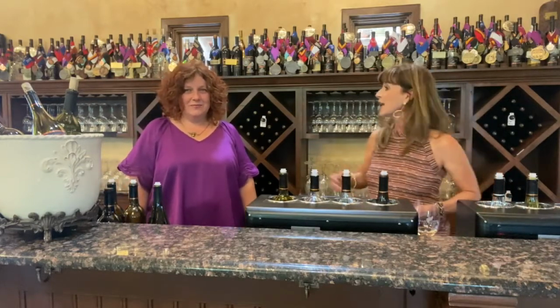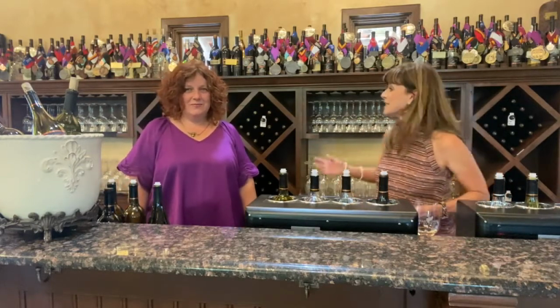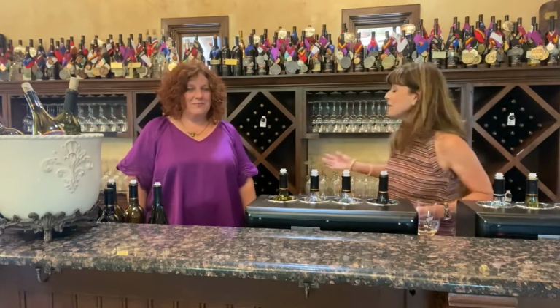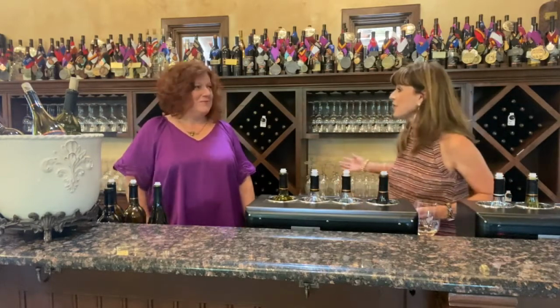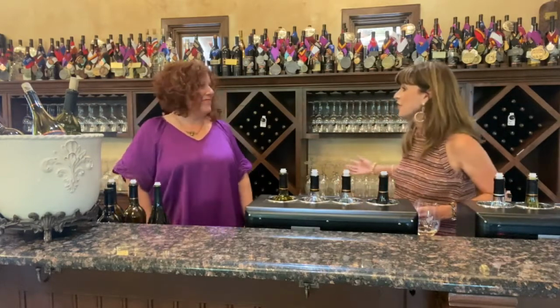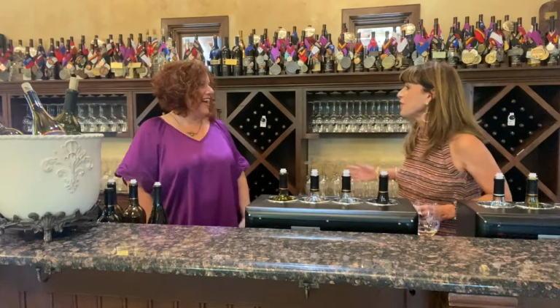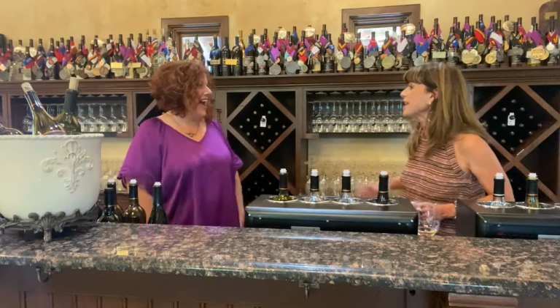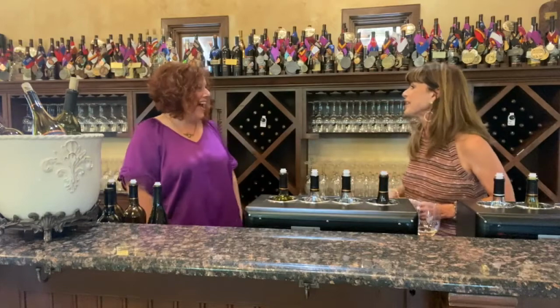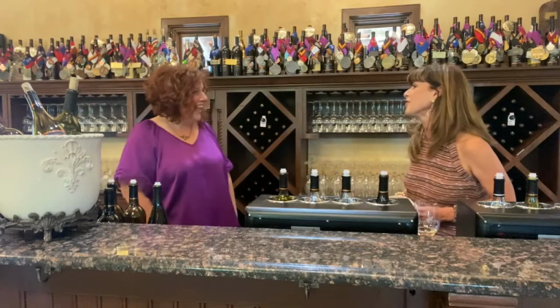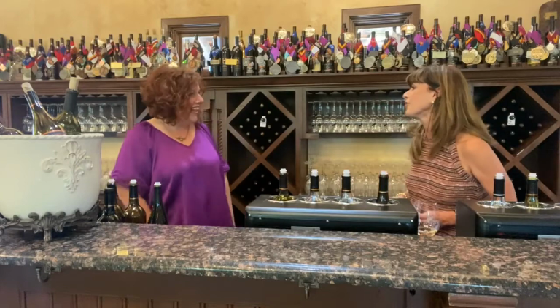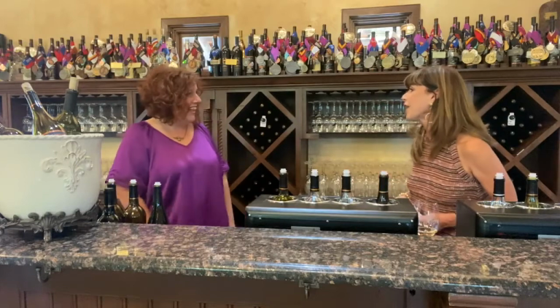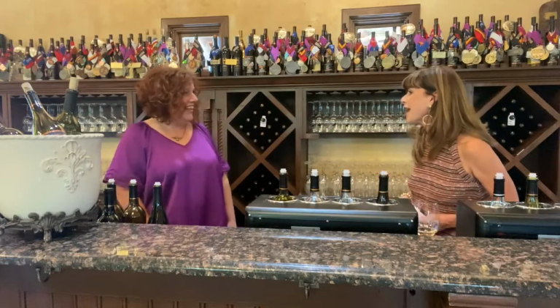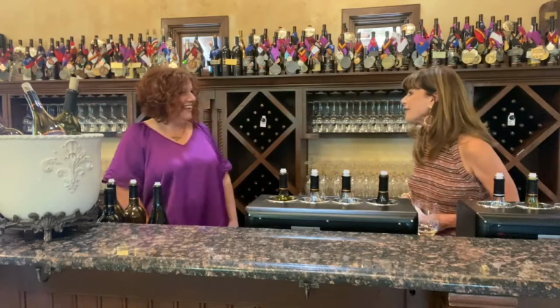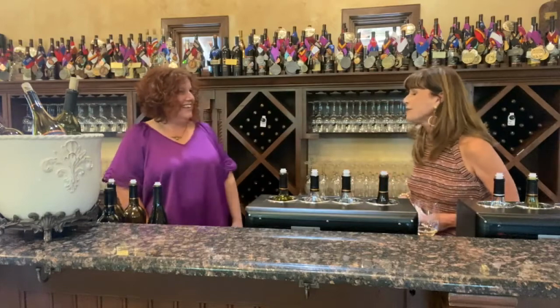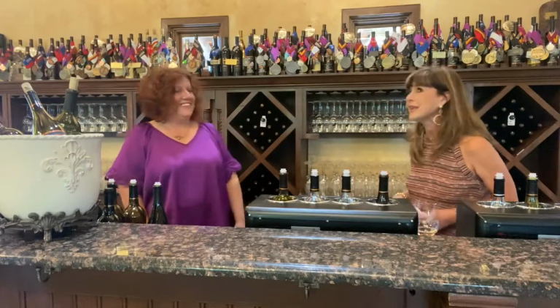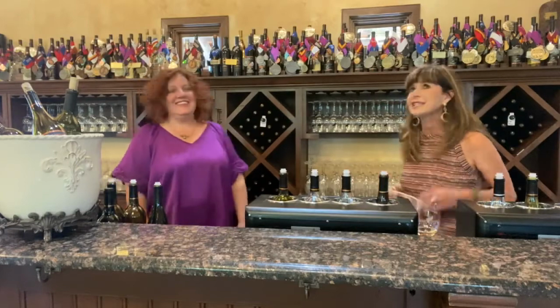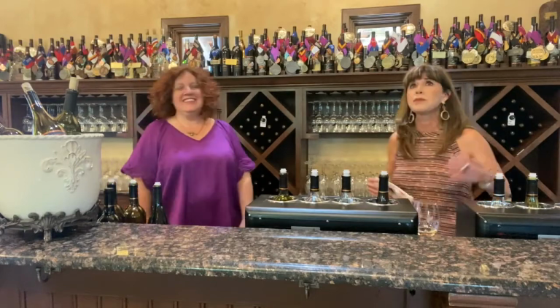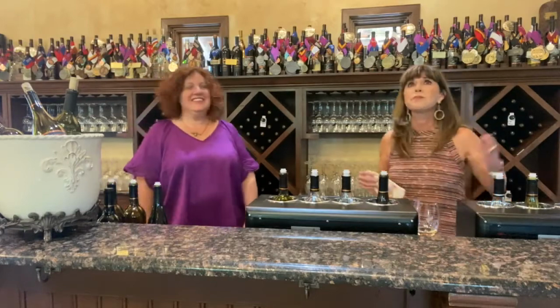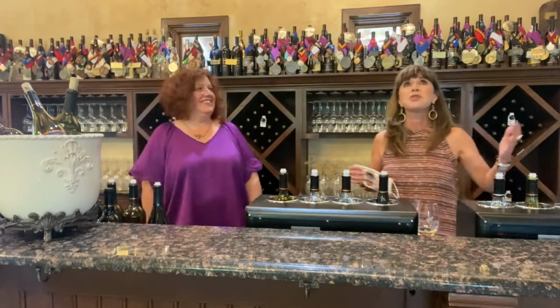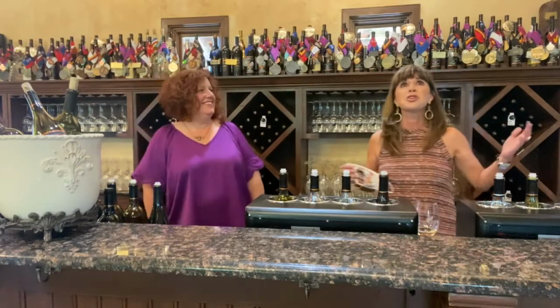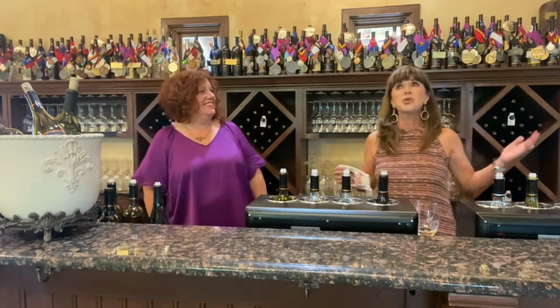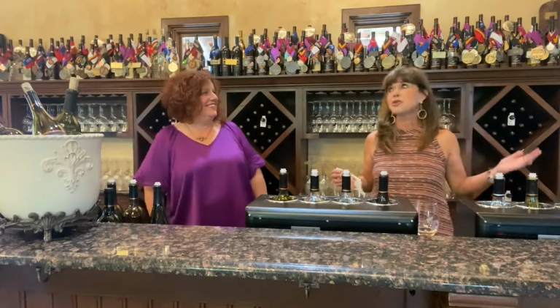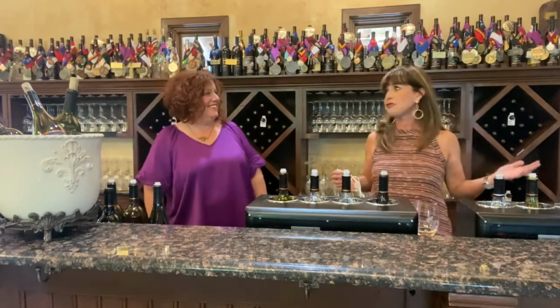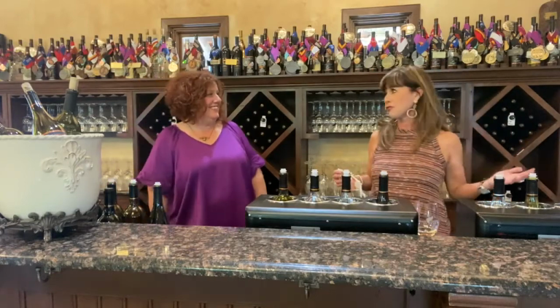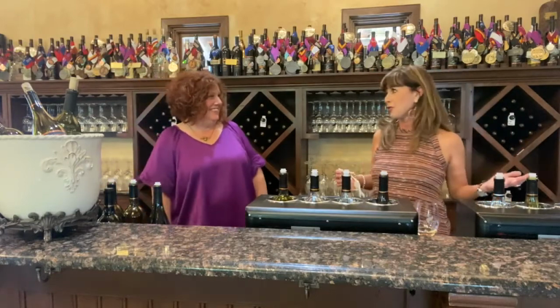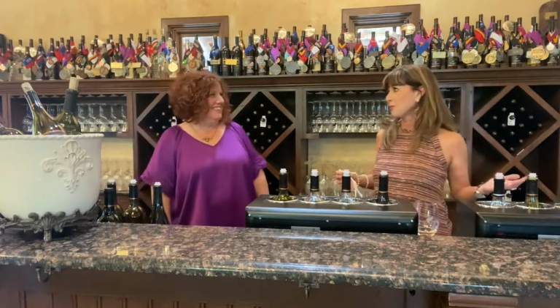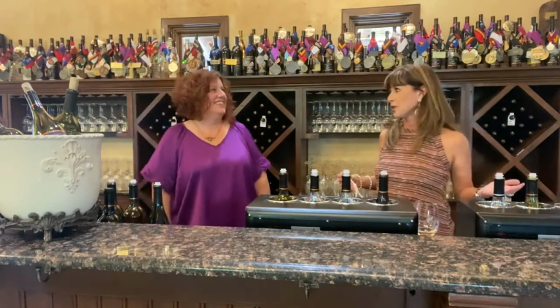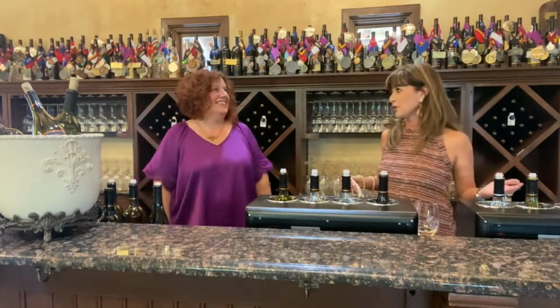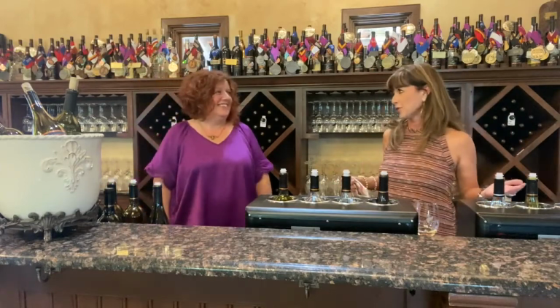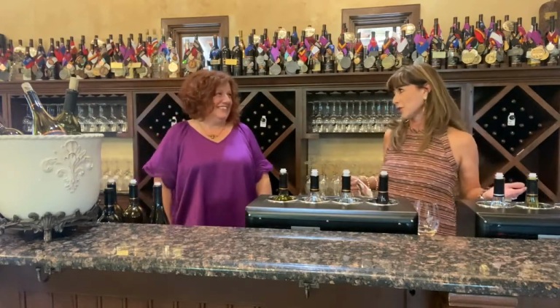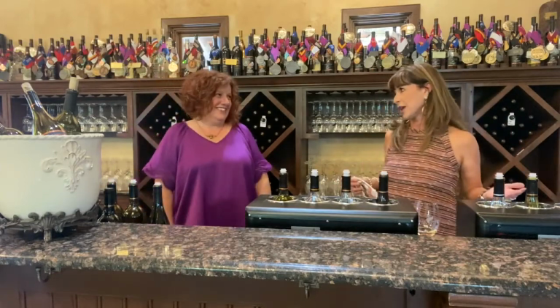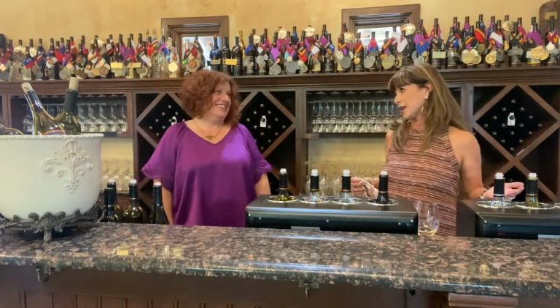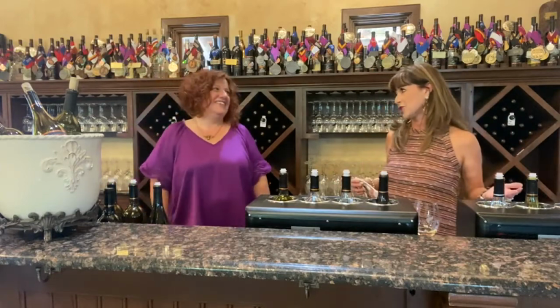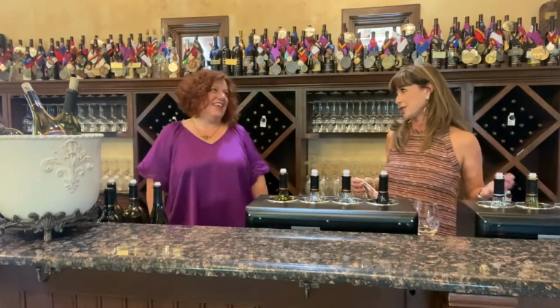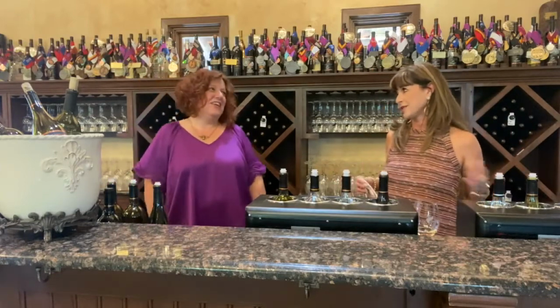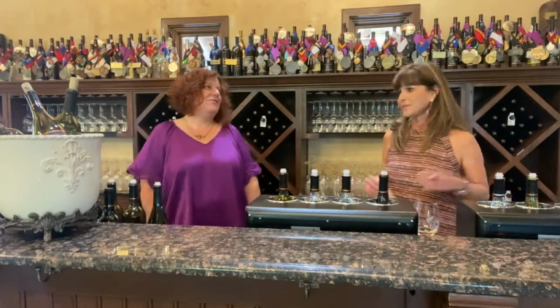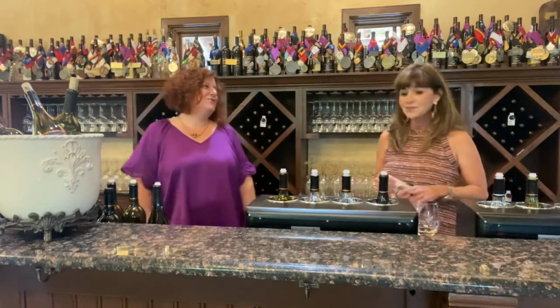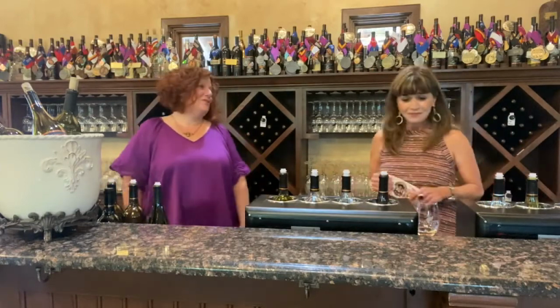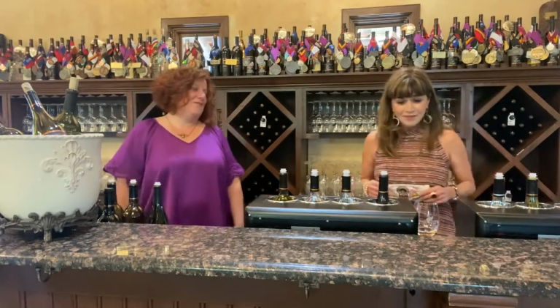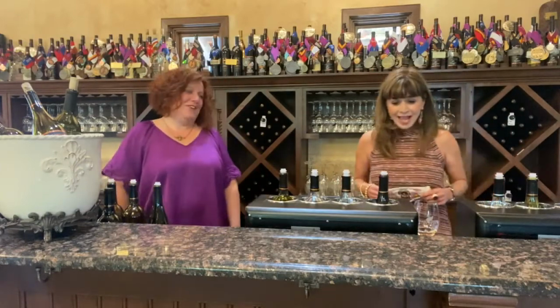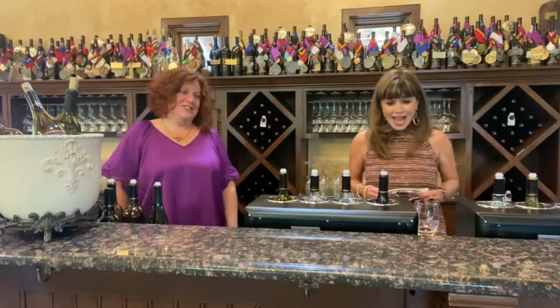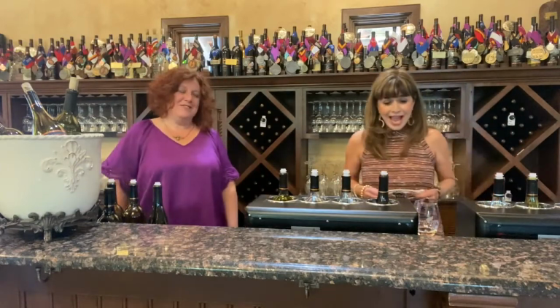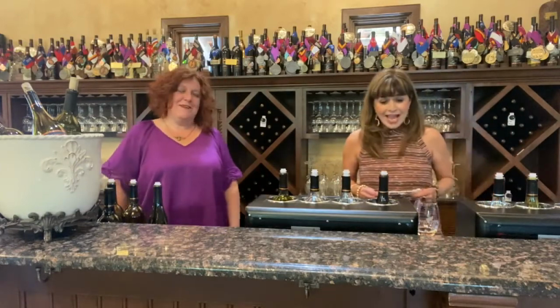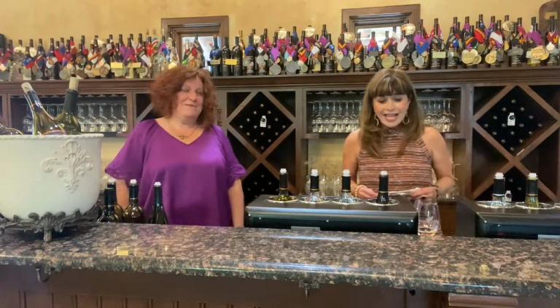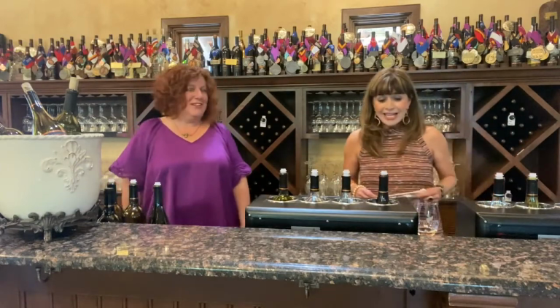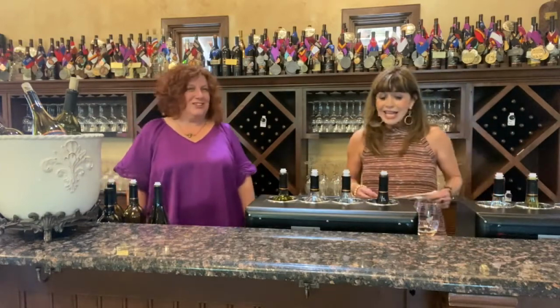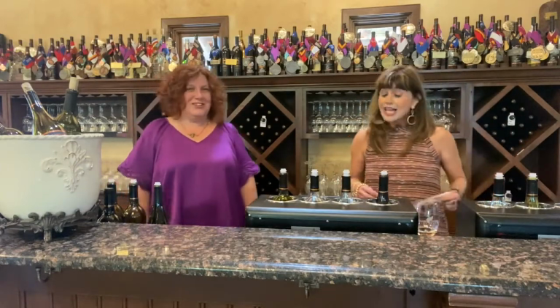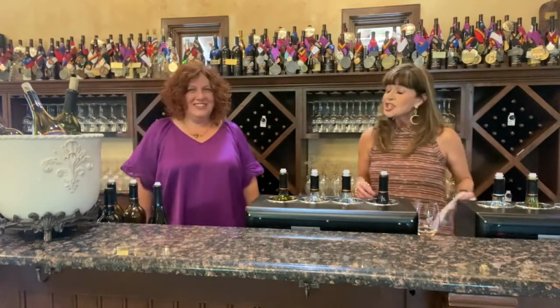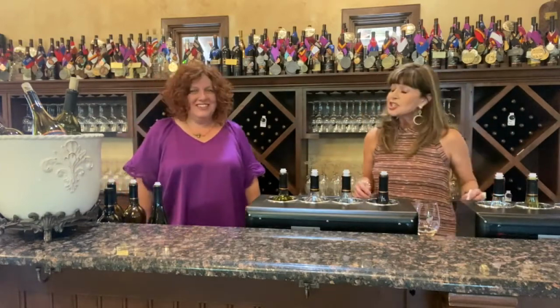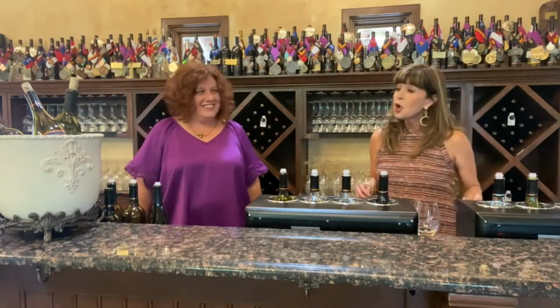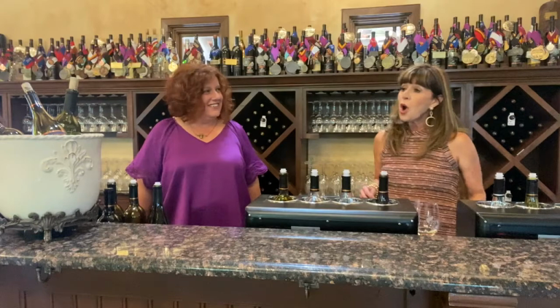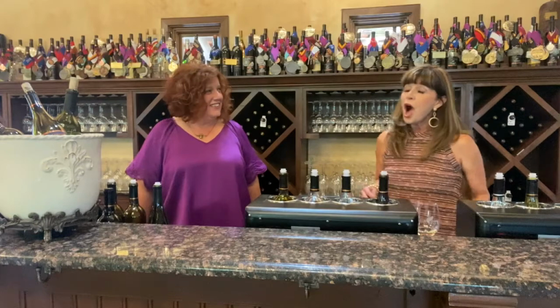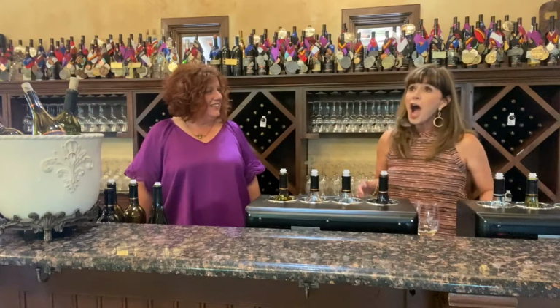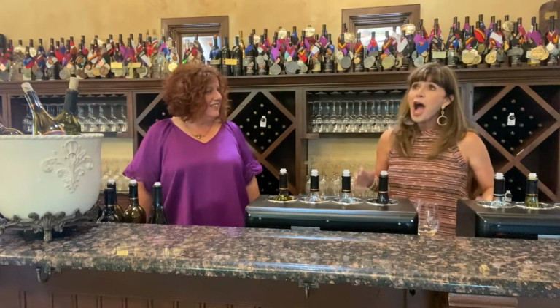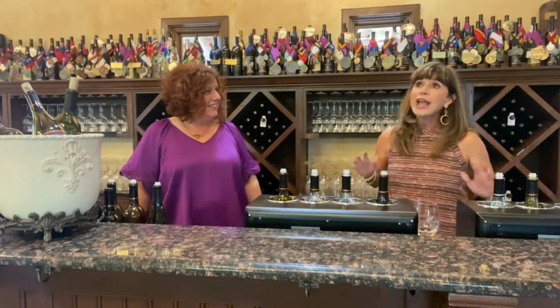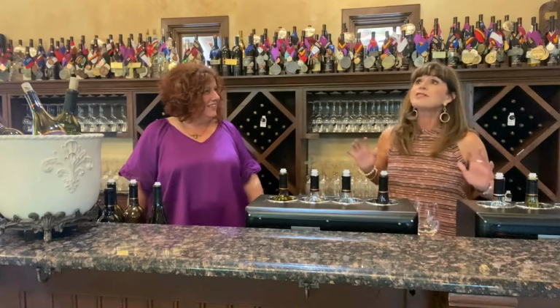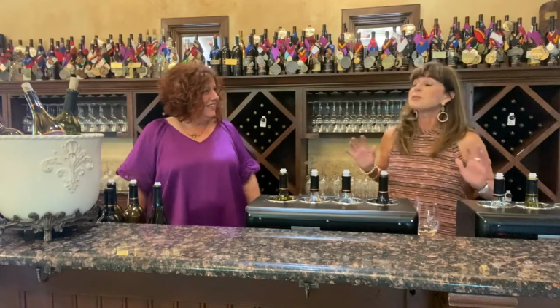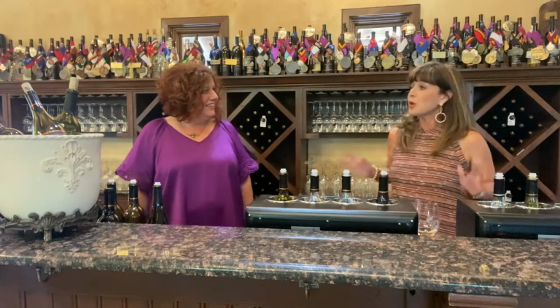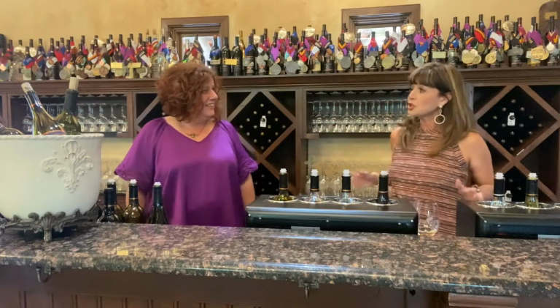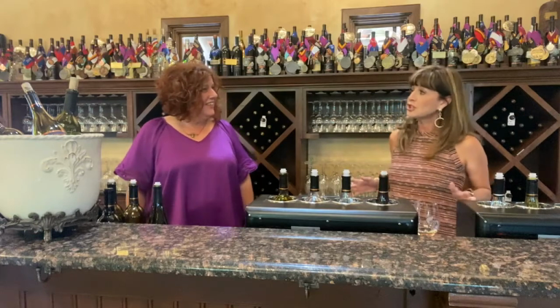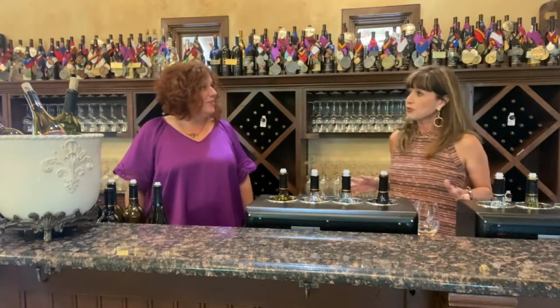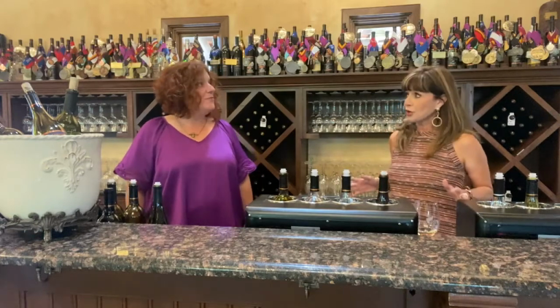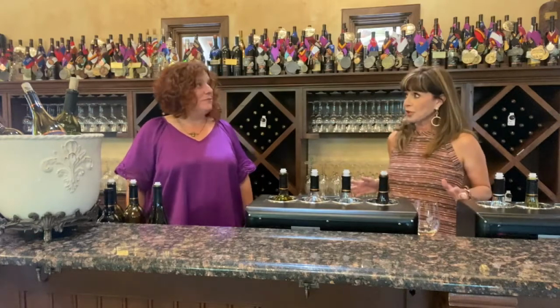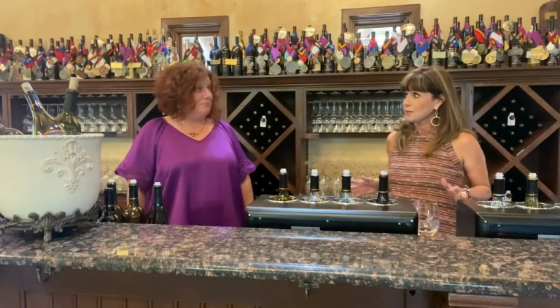So hi Samantha, thank you for having me. It's a beautiful, beautiful location. Thank you so much, it's my pleasure. So I have some questions for you.